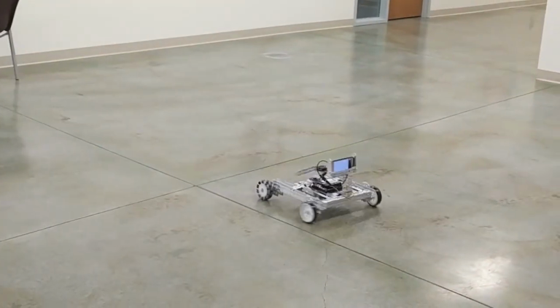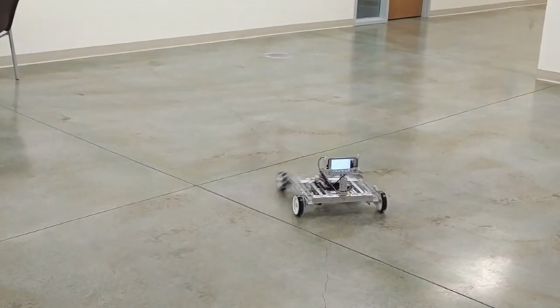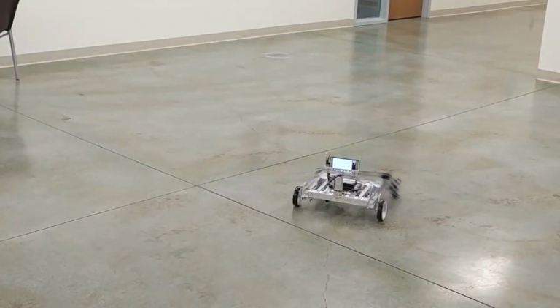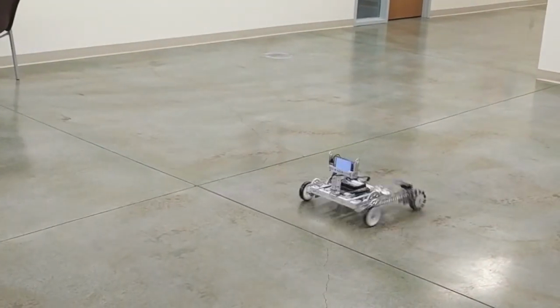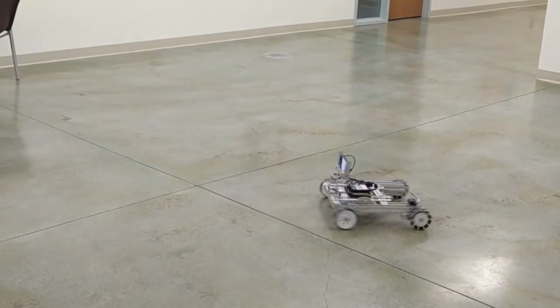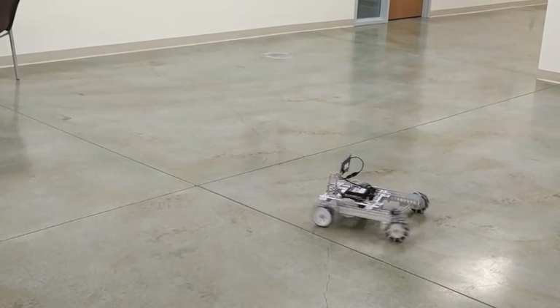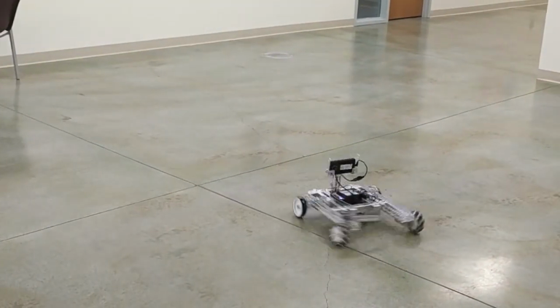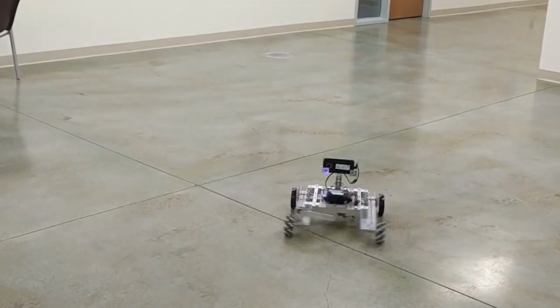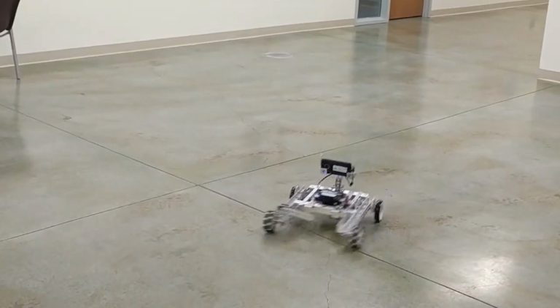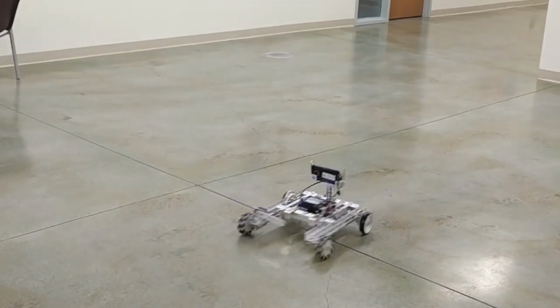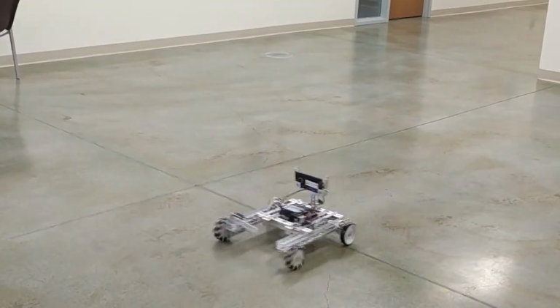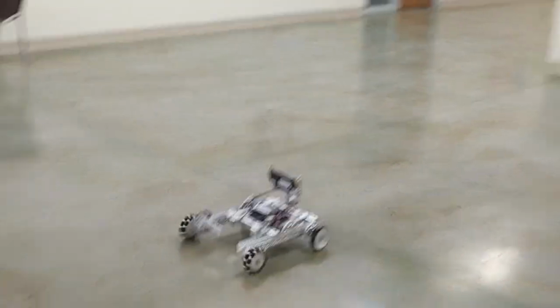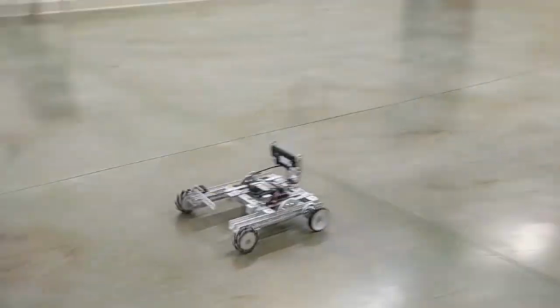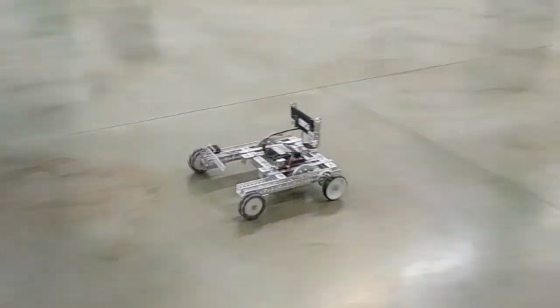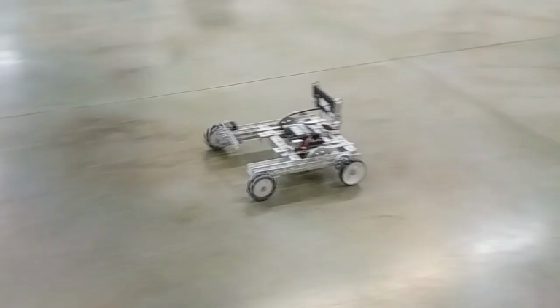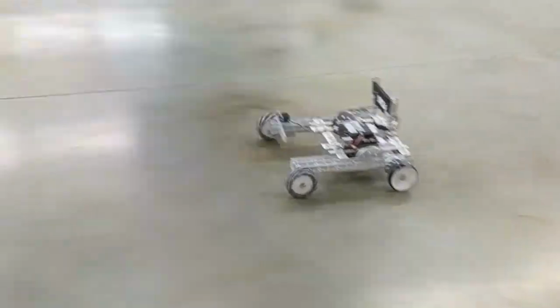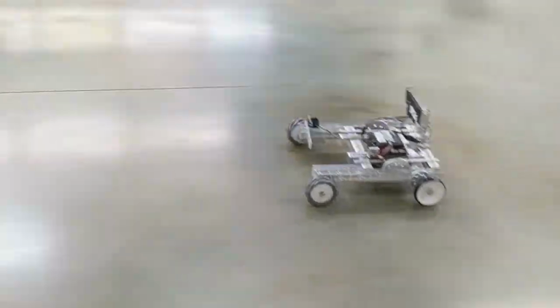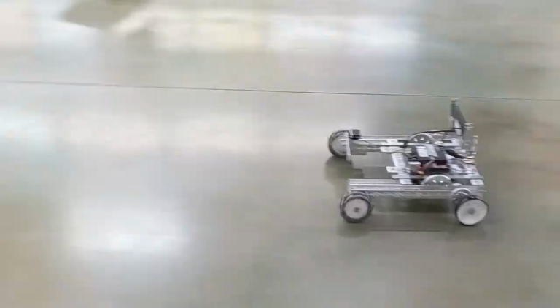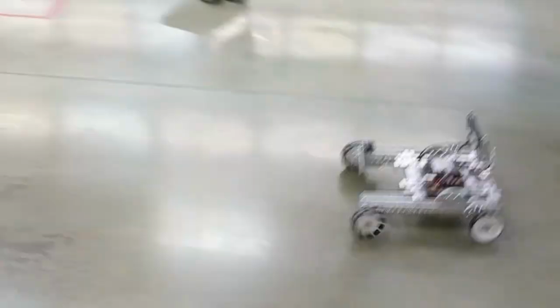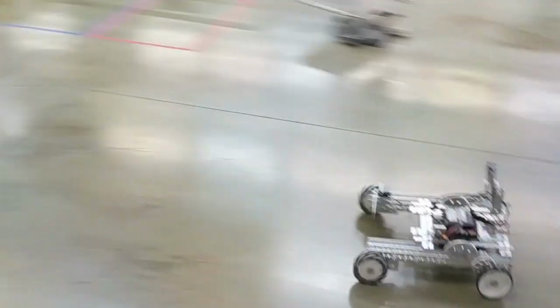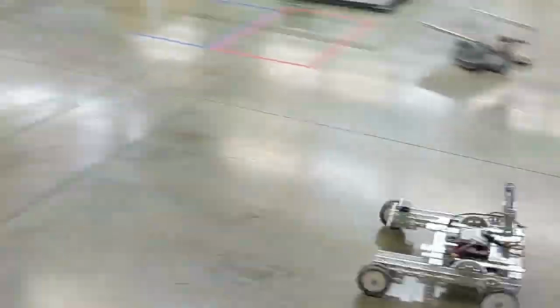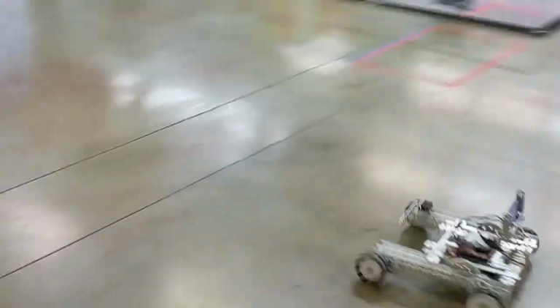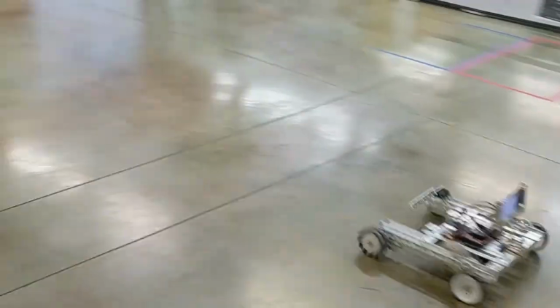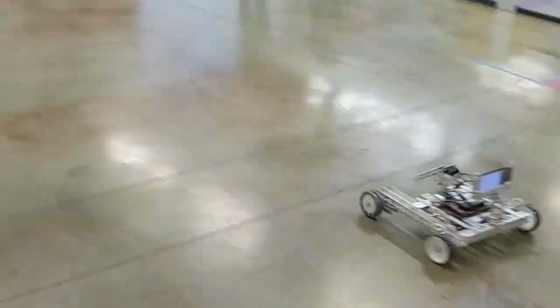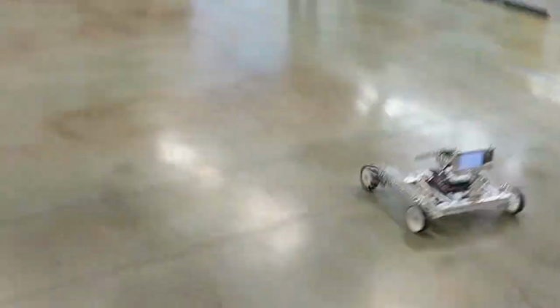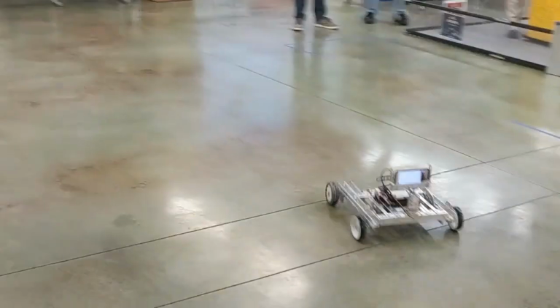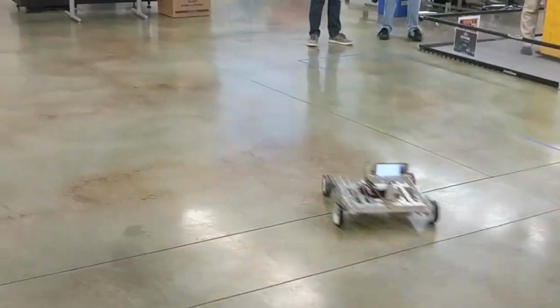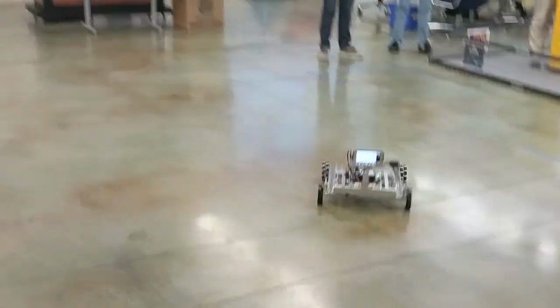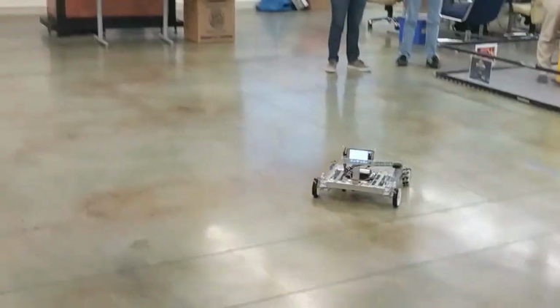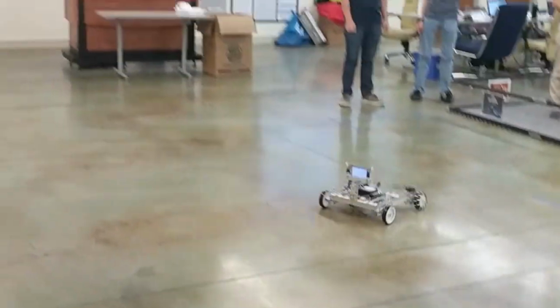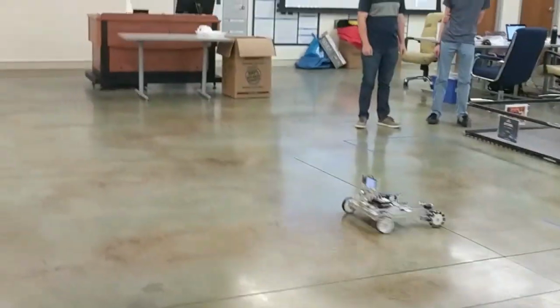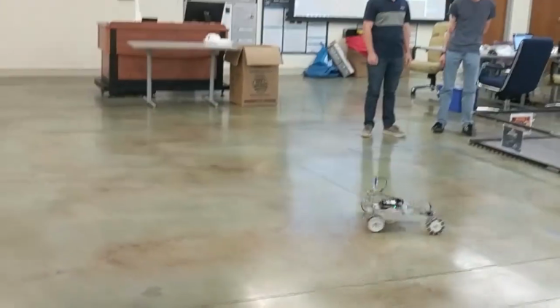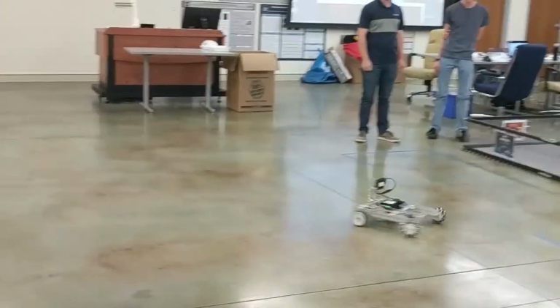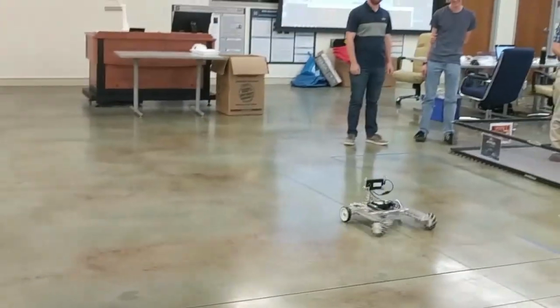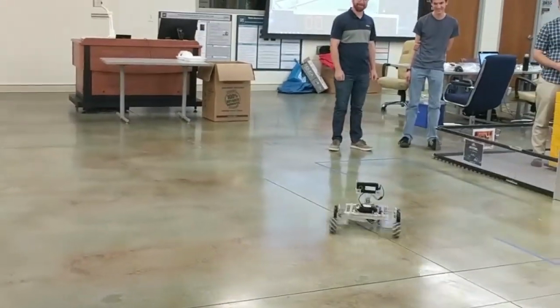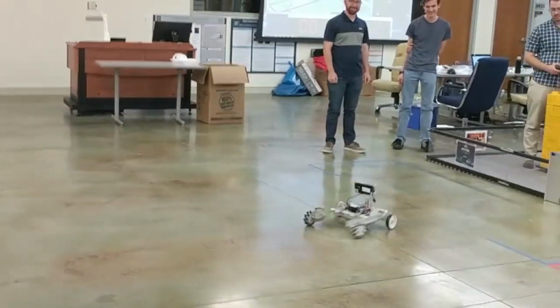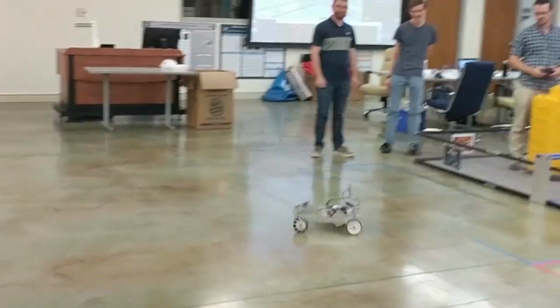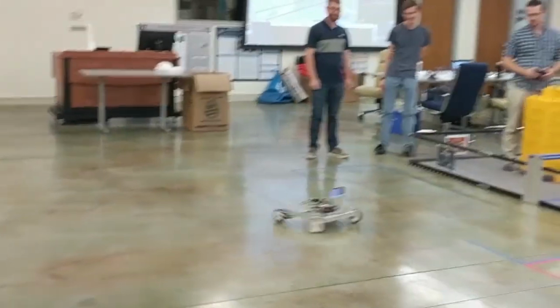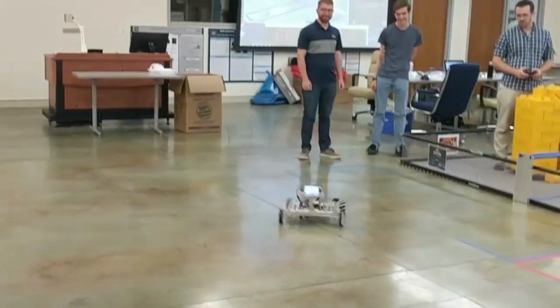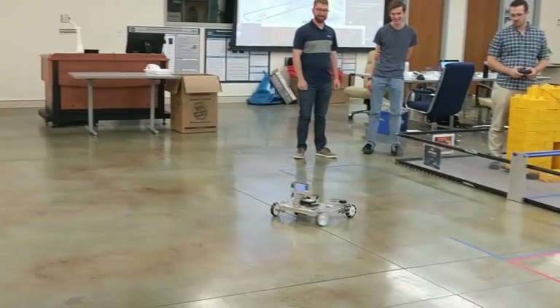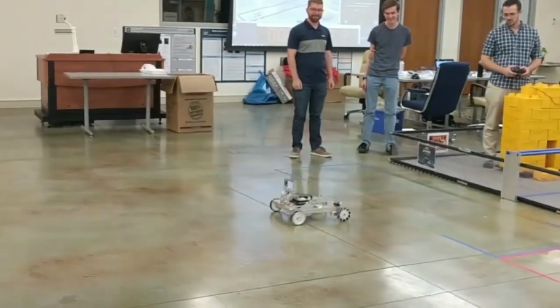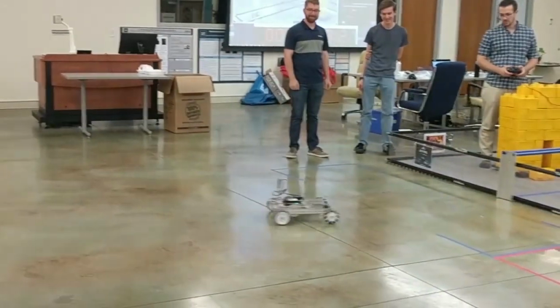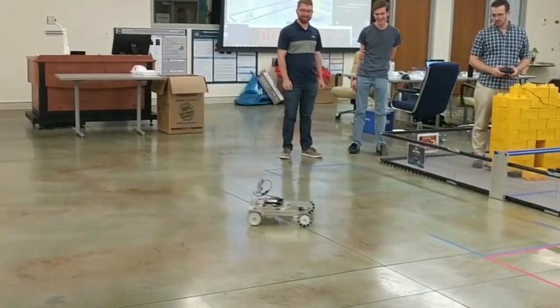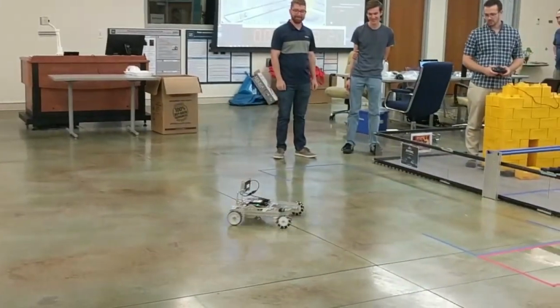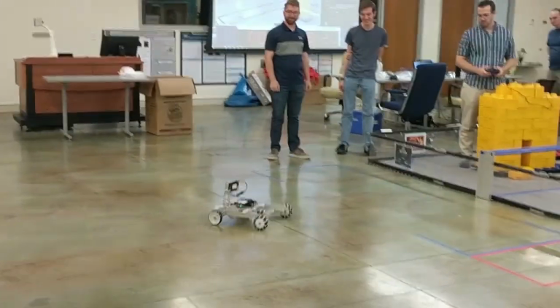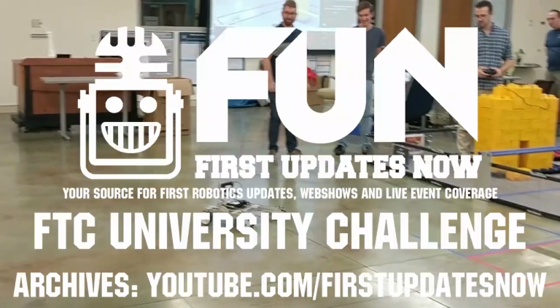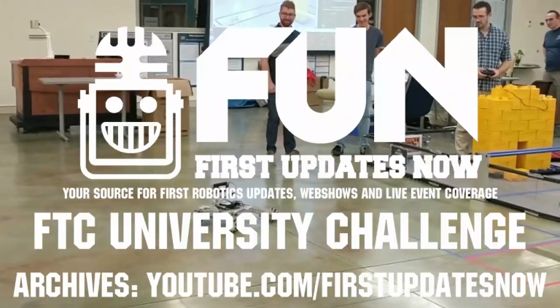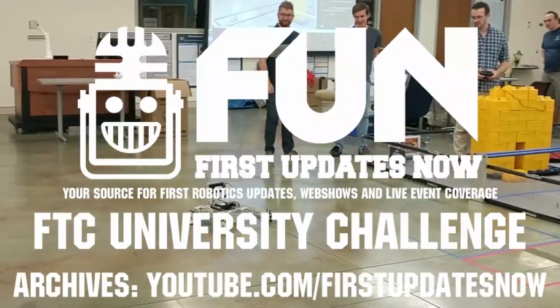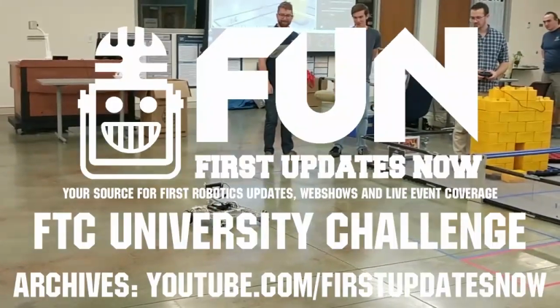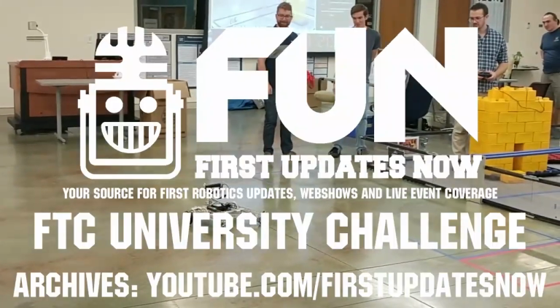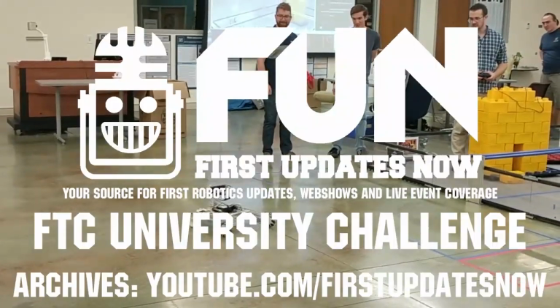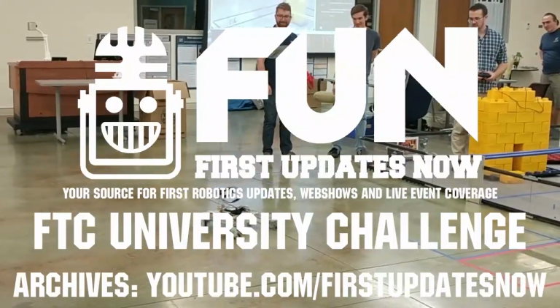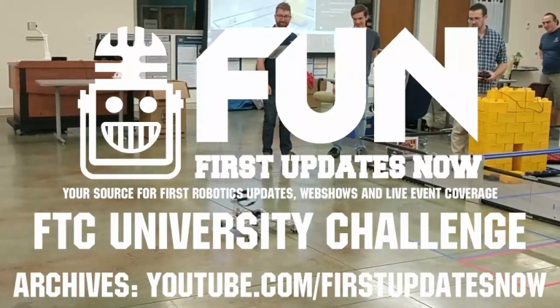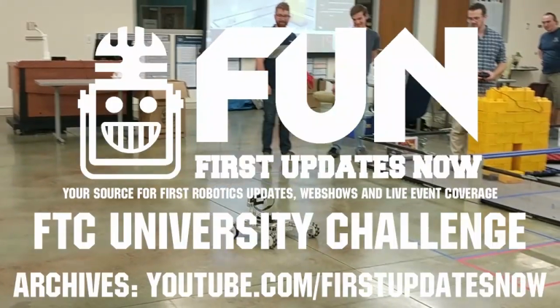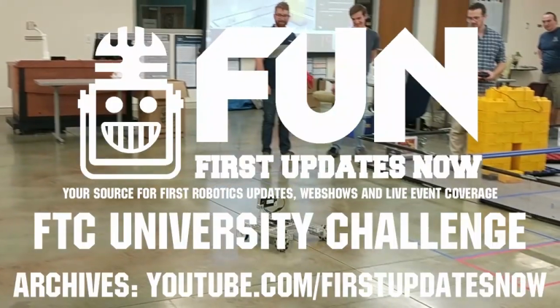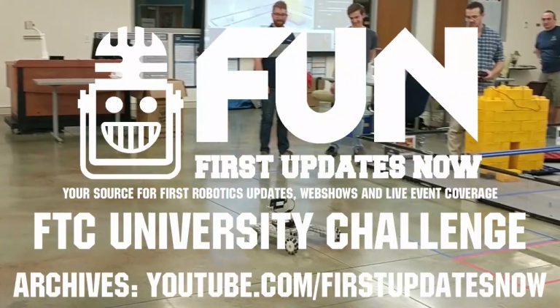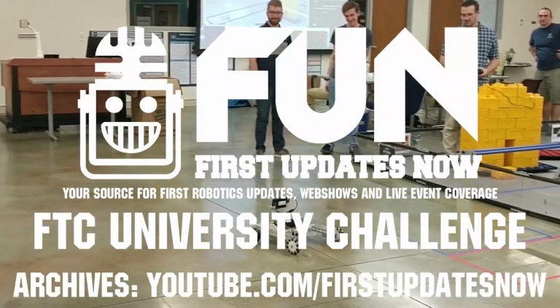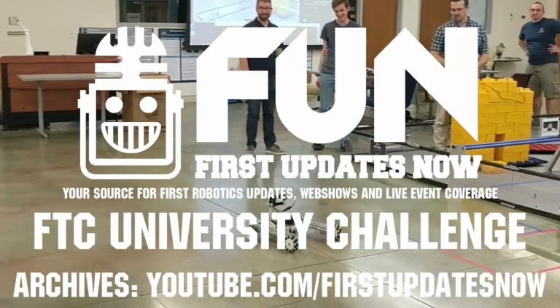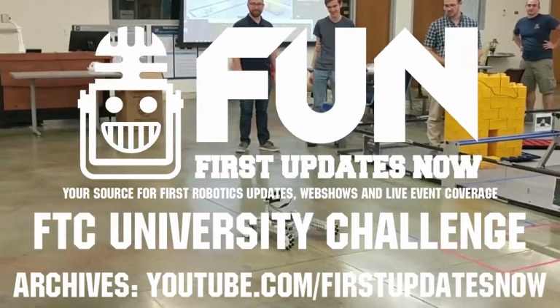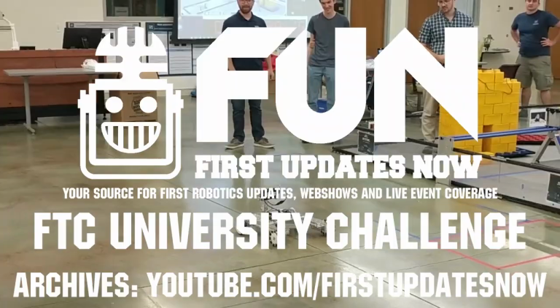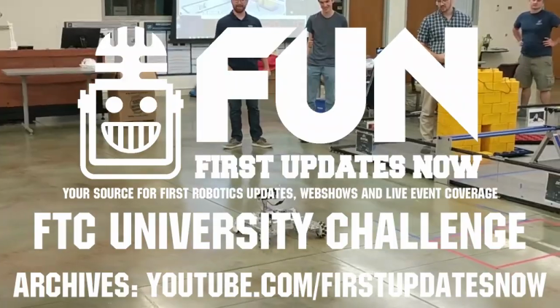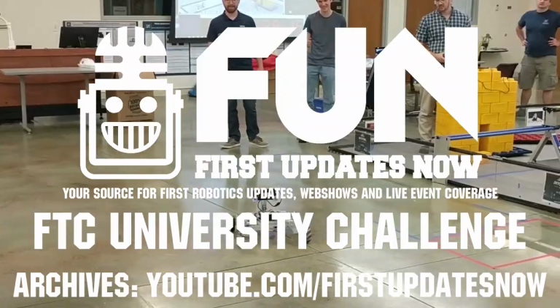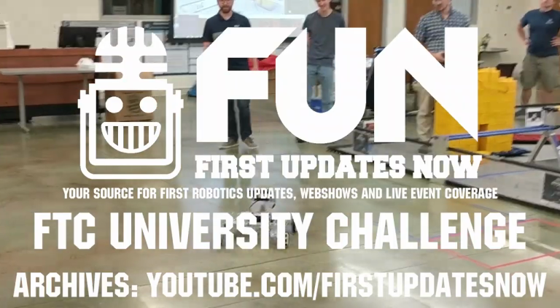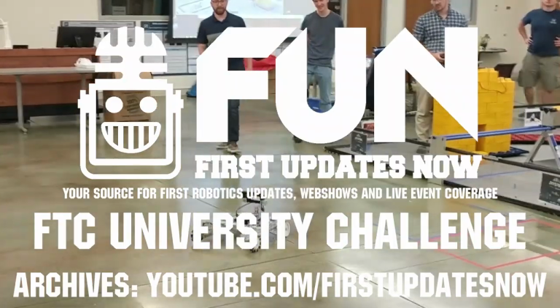That's one we haven't secured yet. Oh, that was a noise.